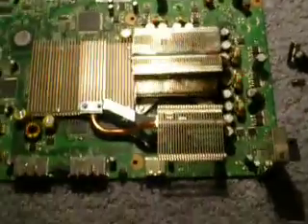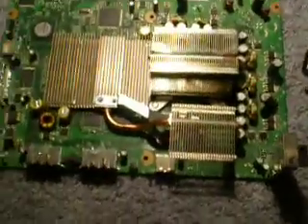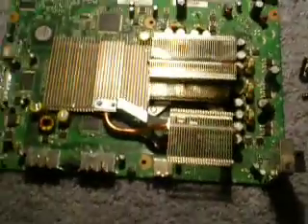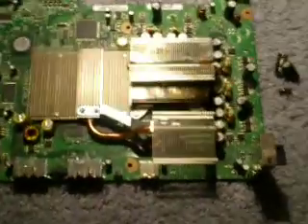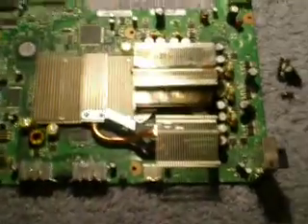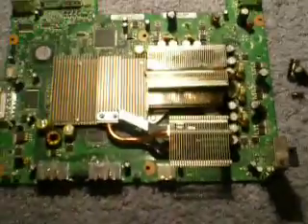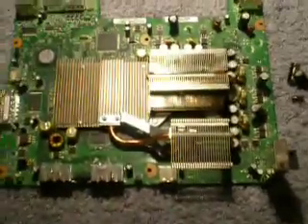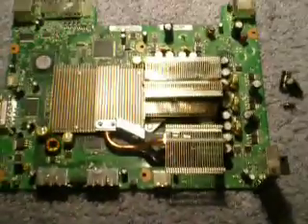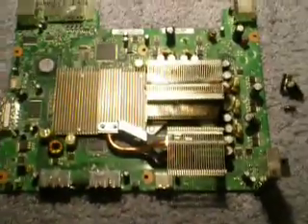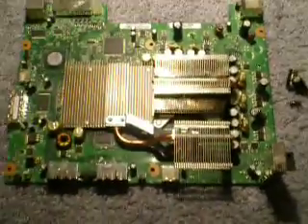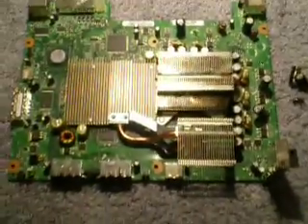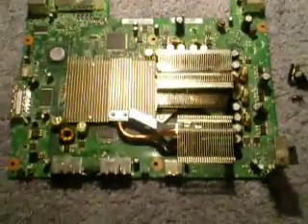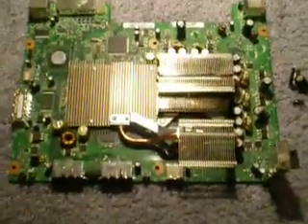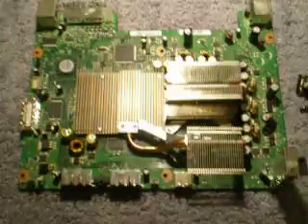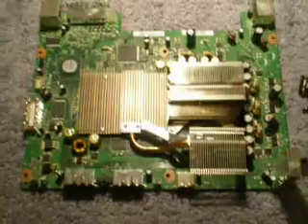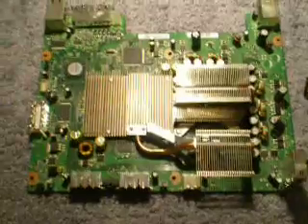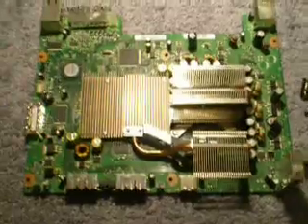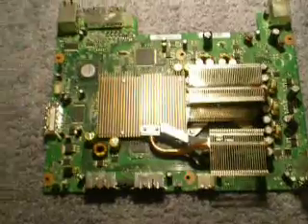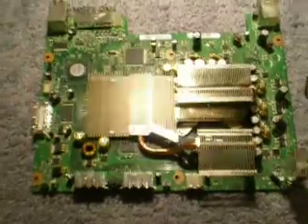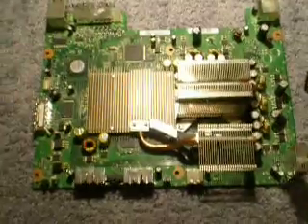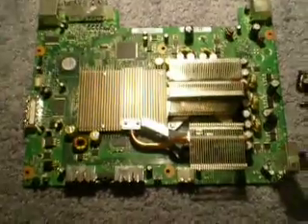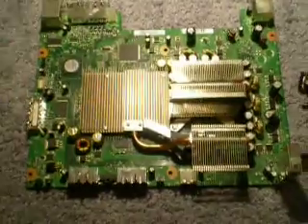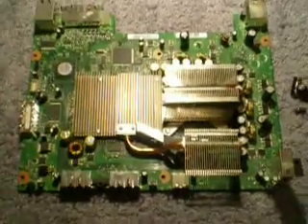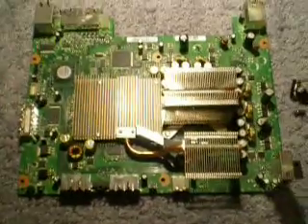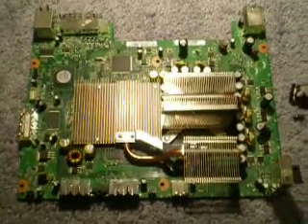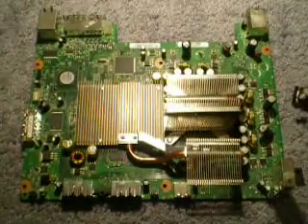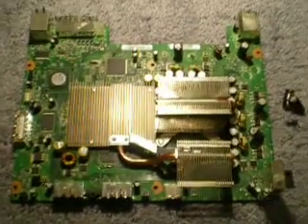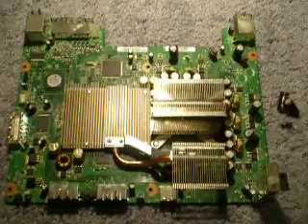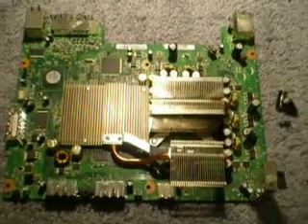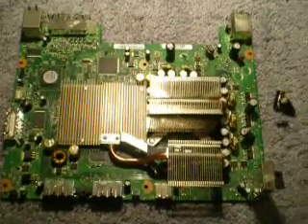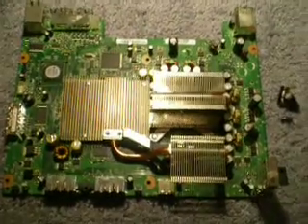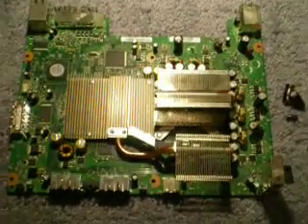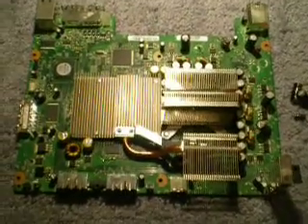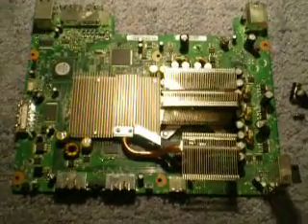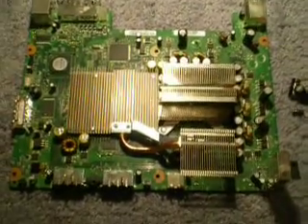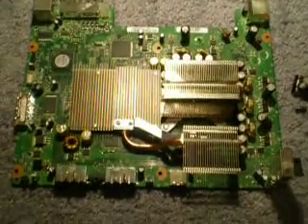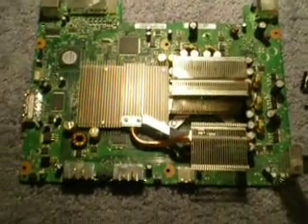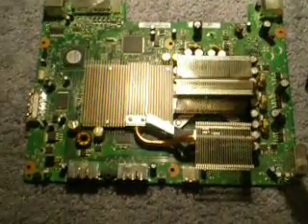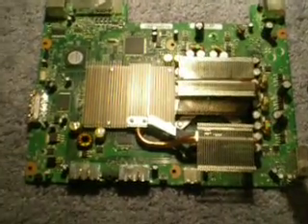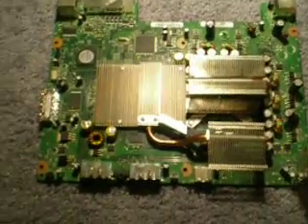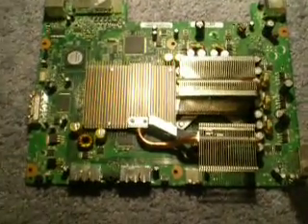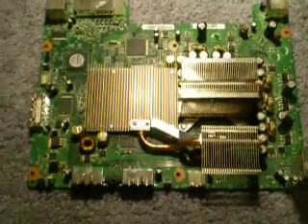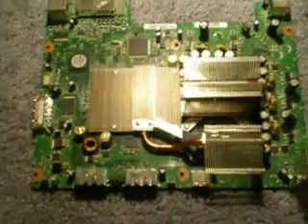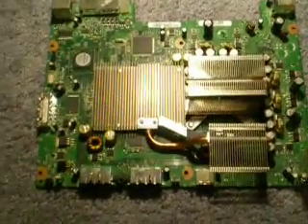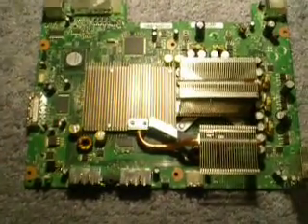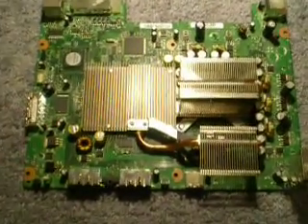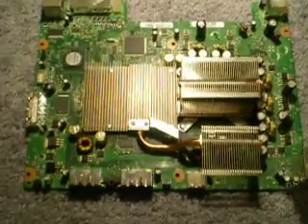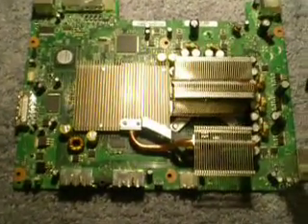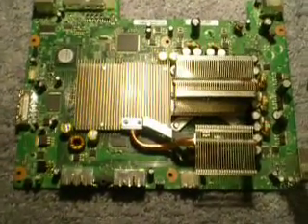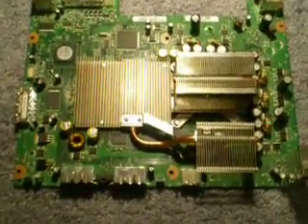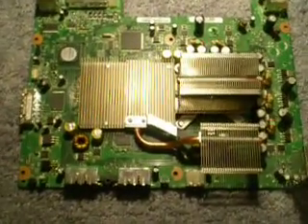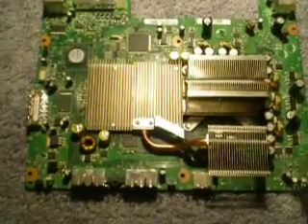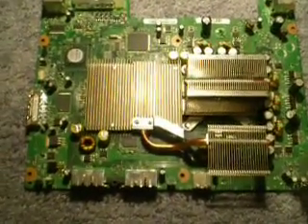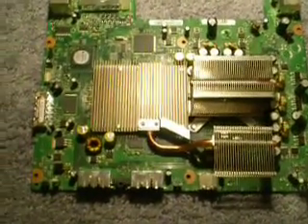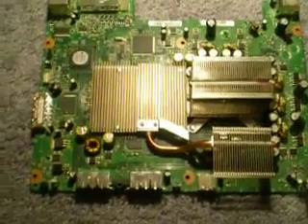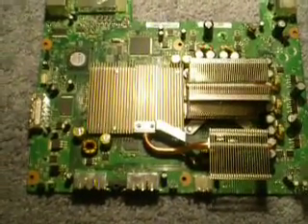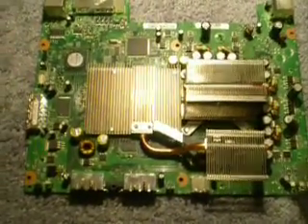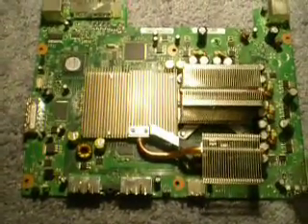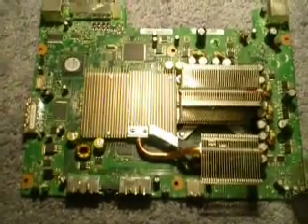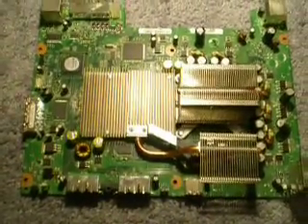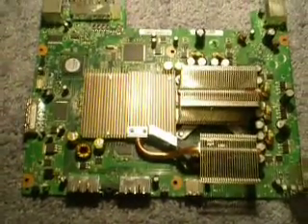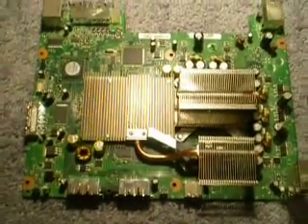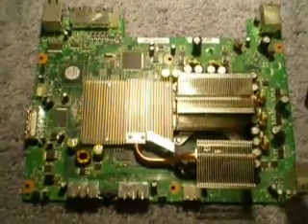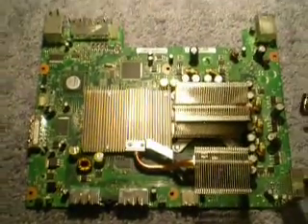That's basically all you need to do to JTAG your Xbox. Just have fun with that.